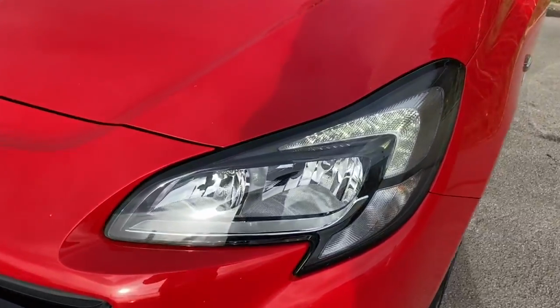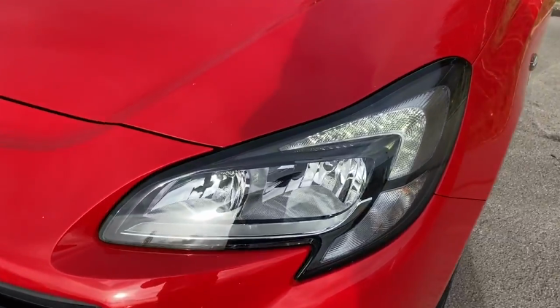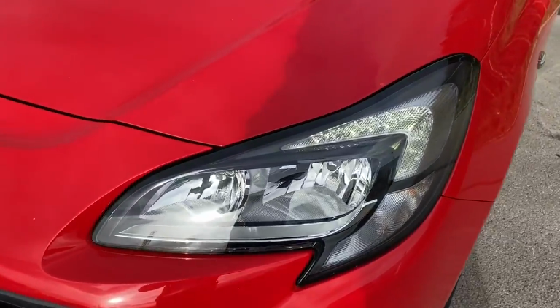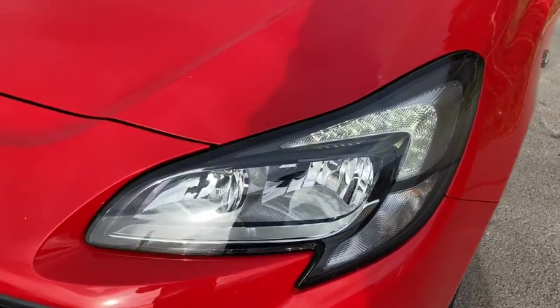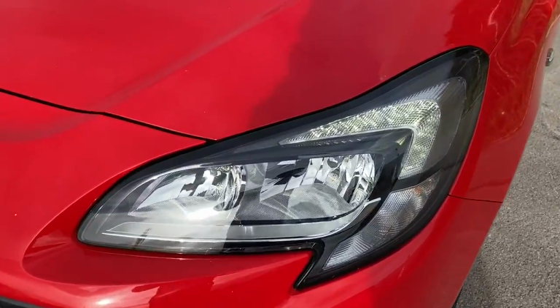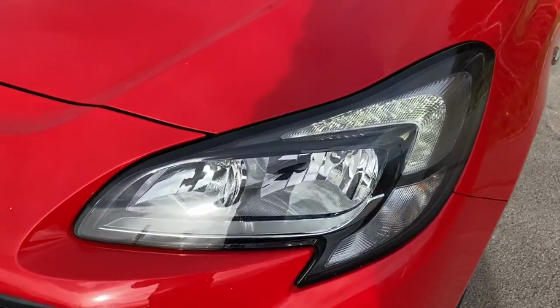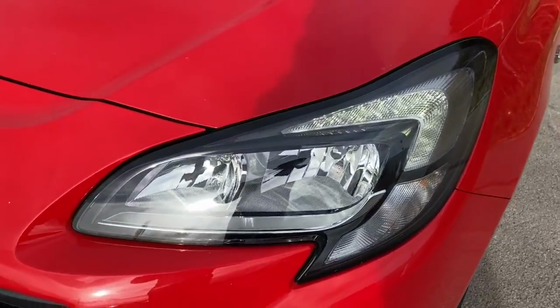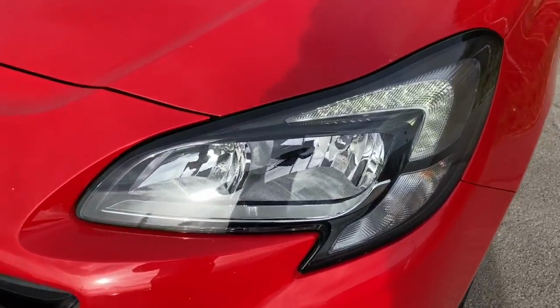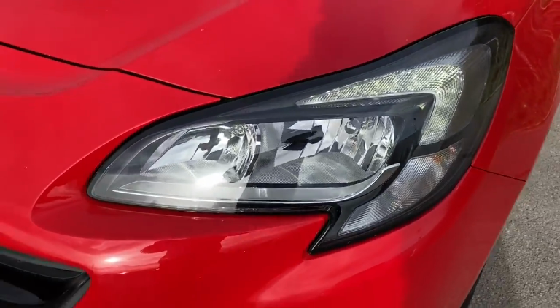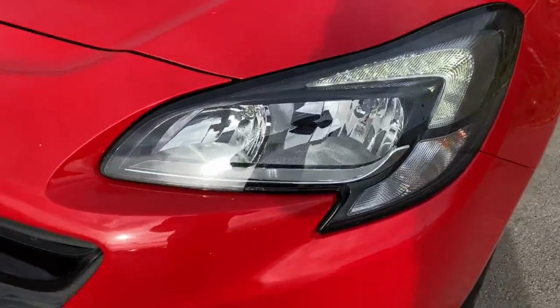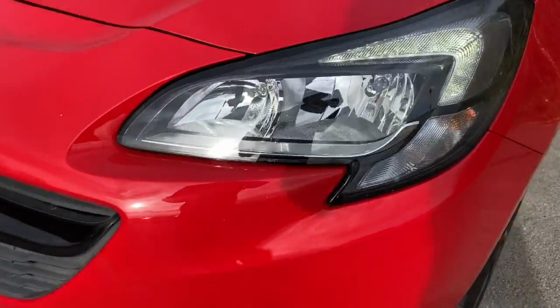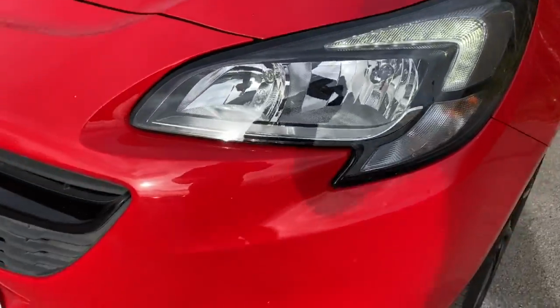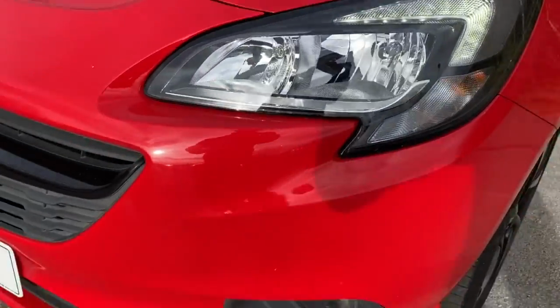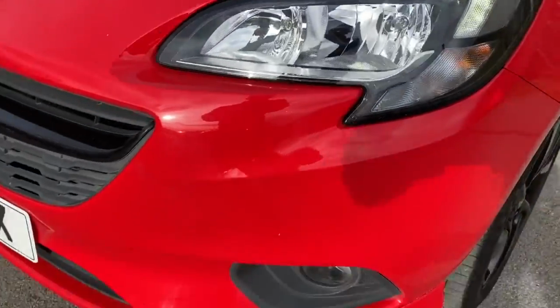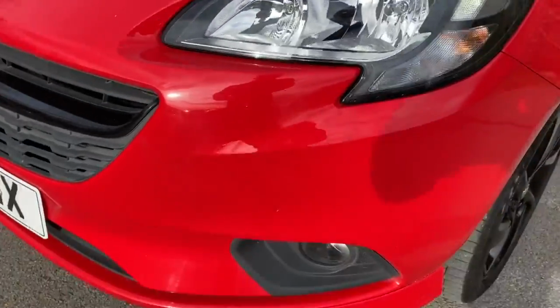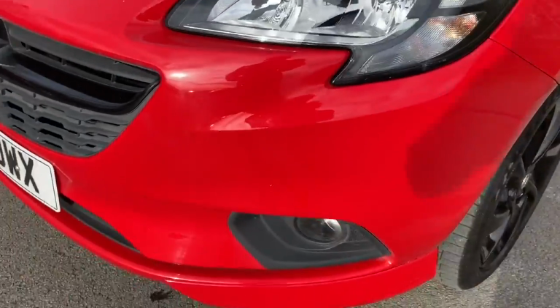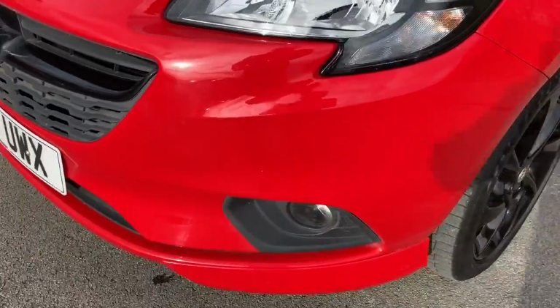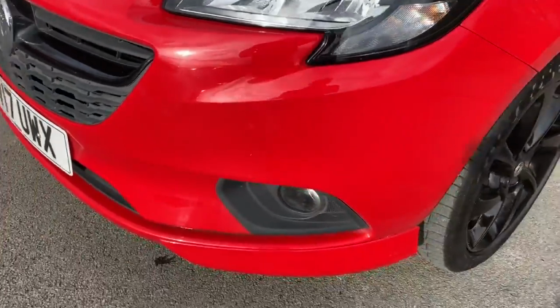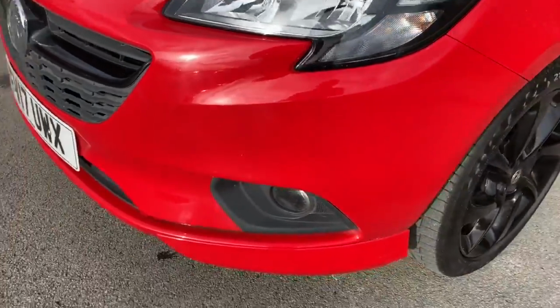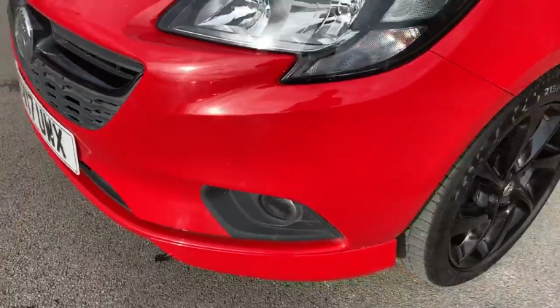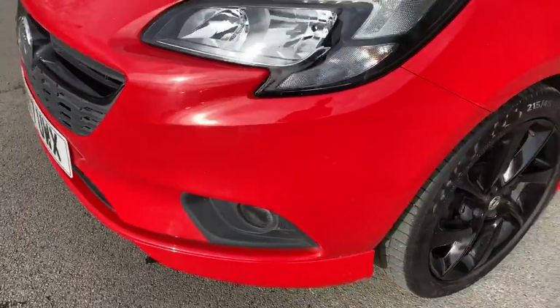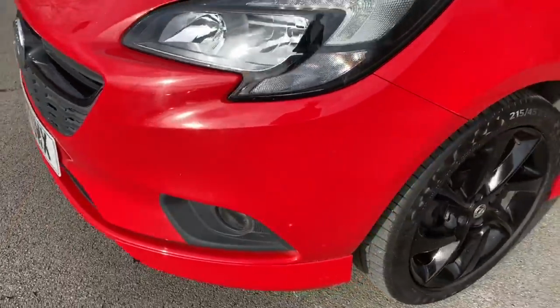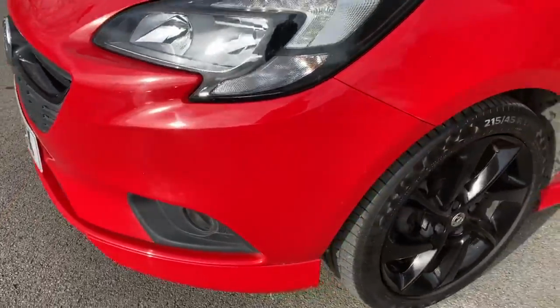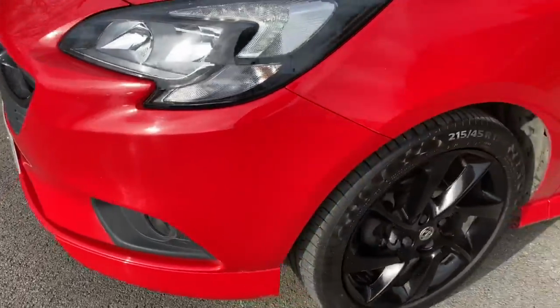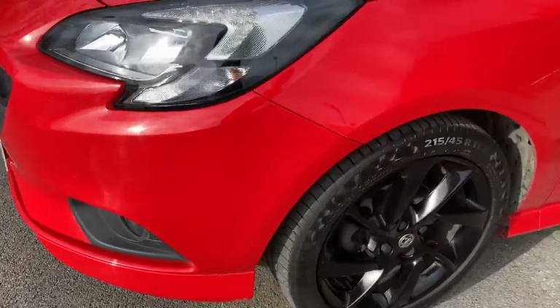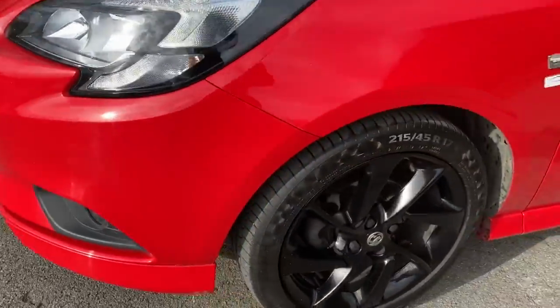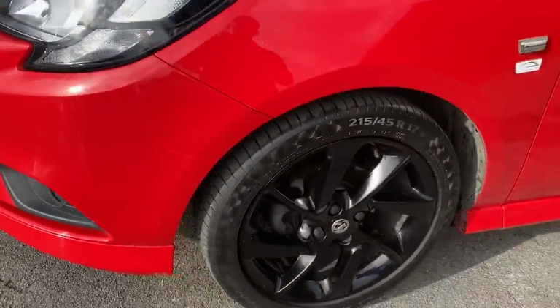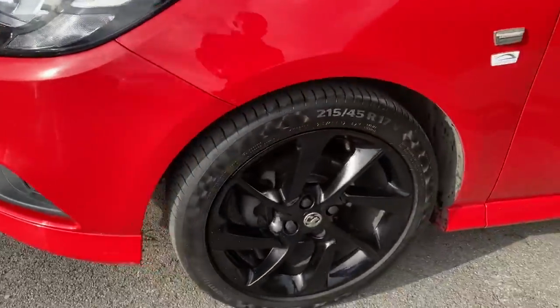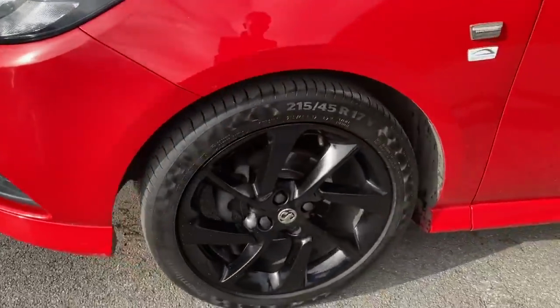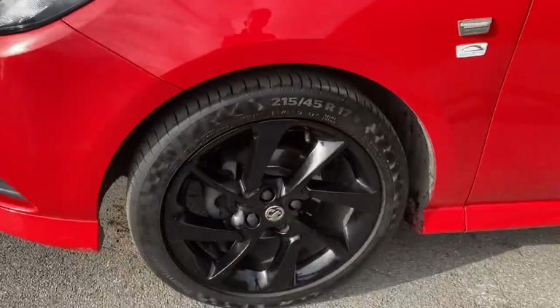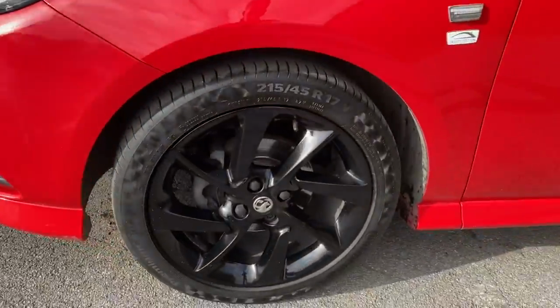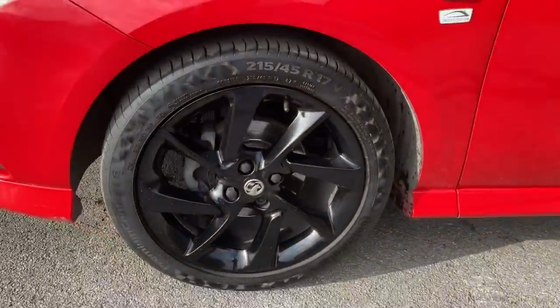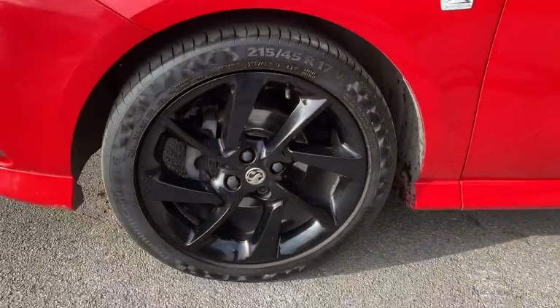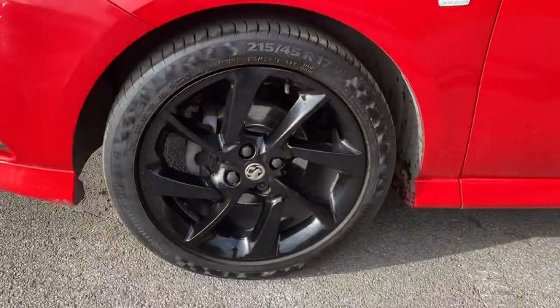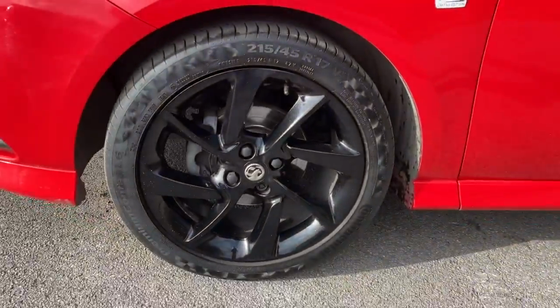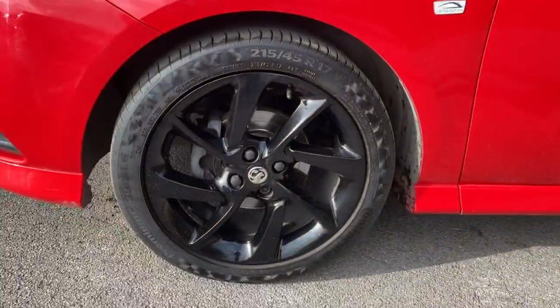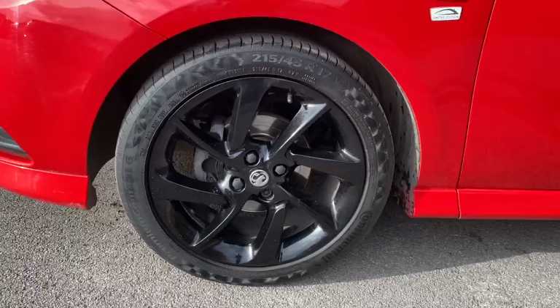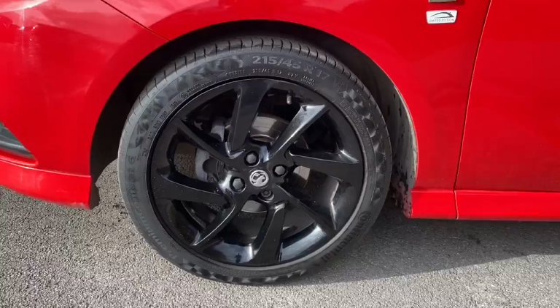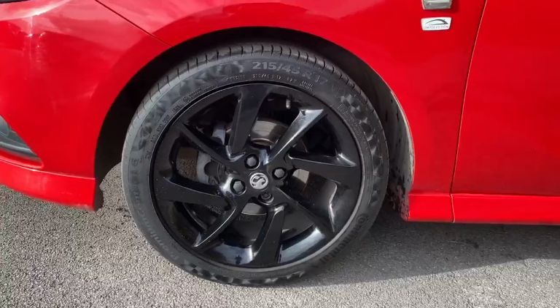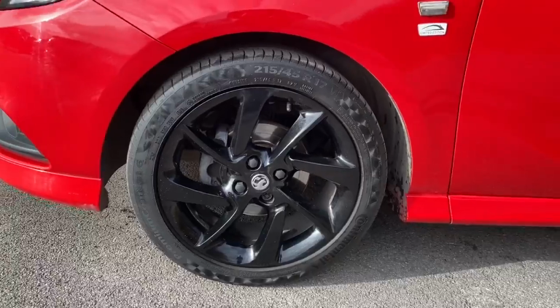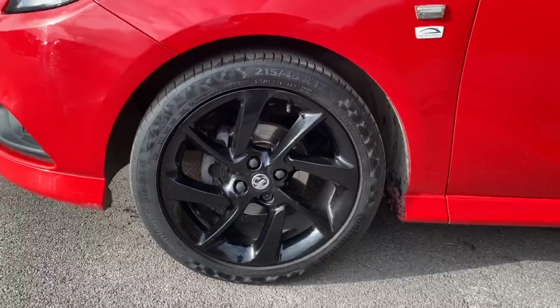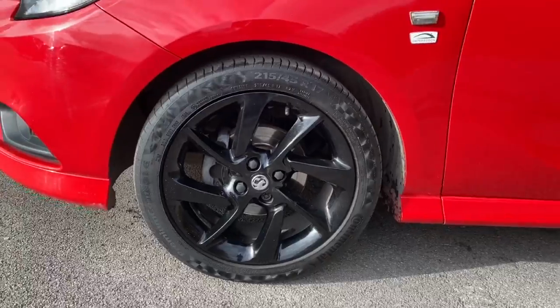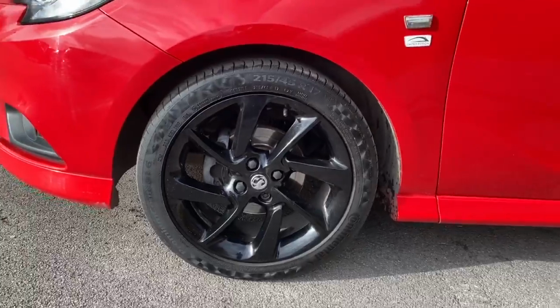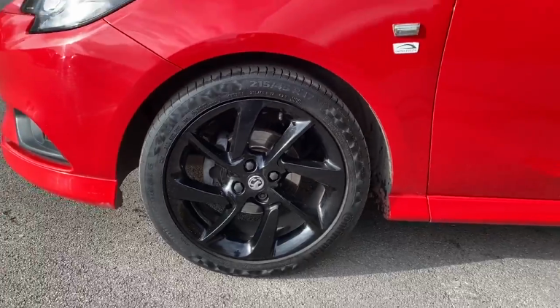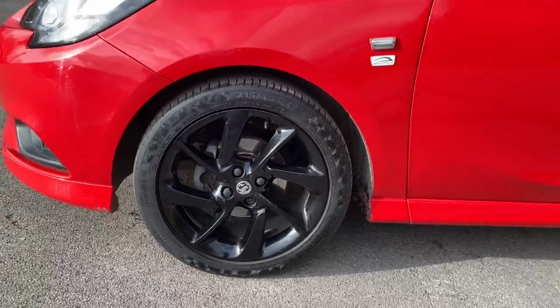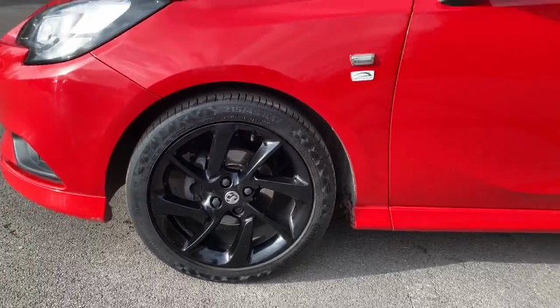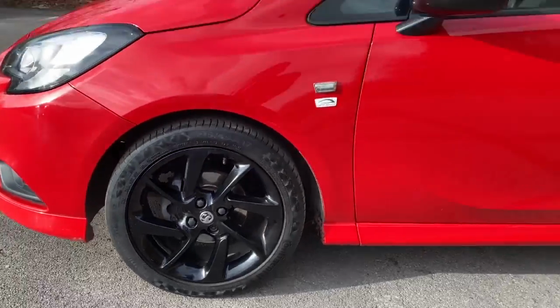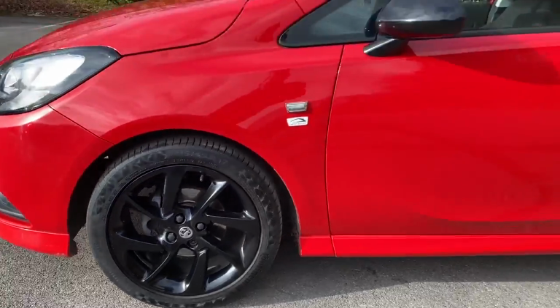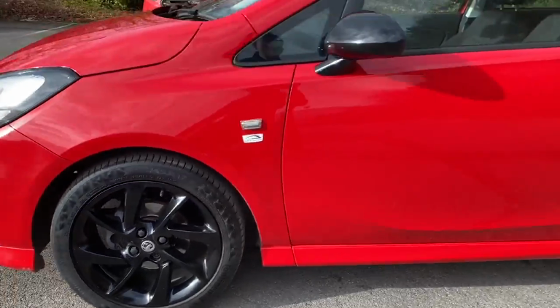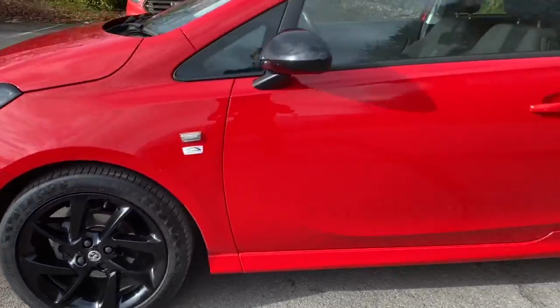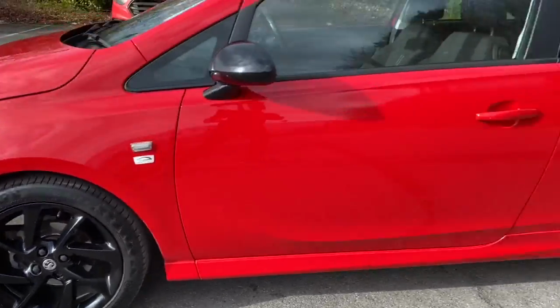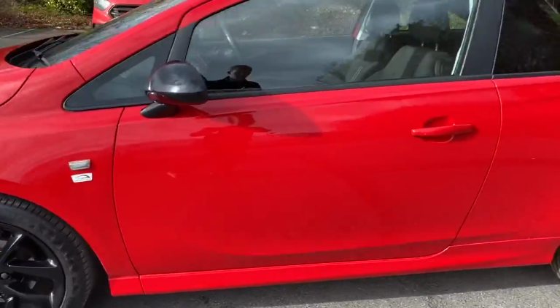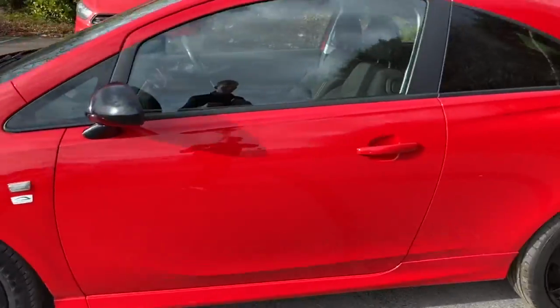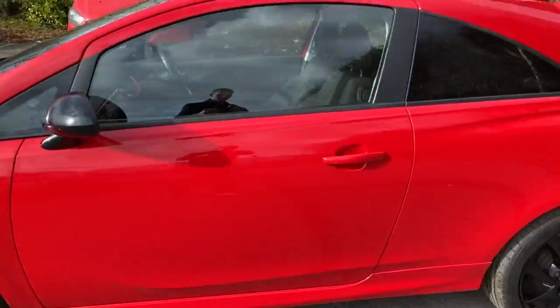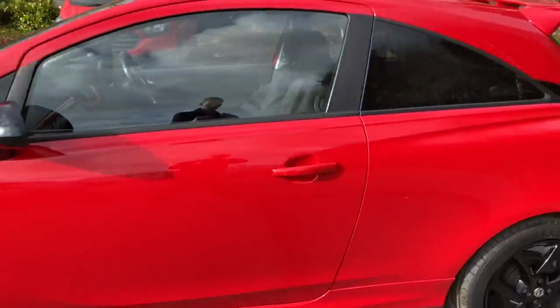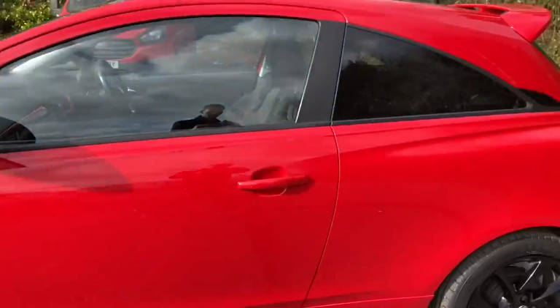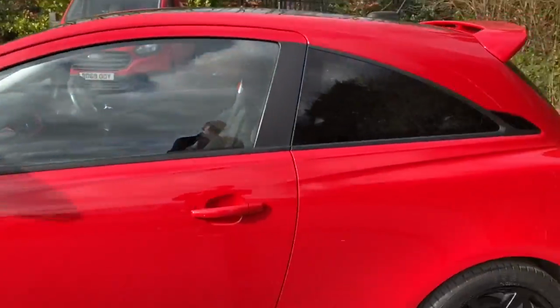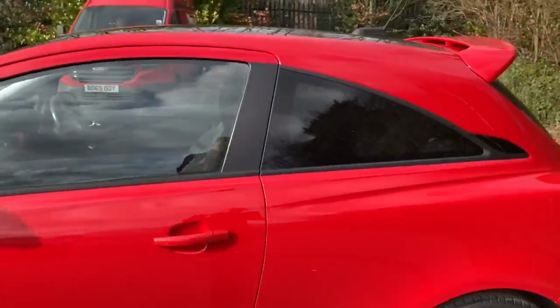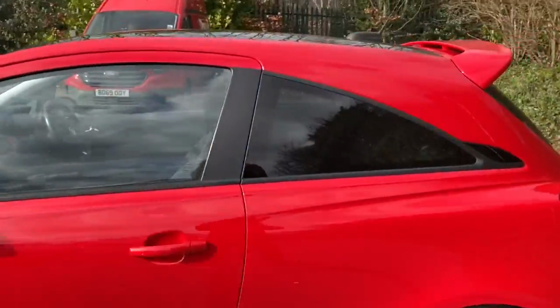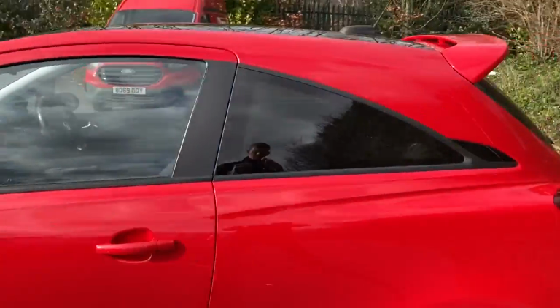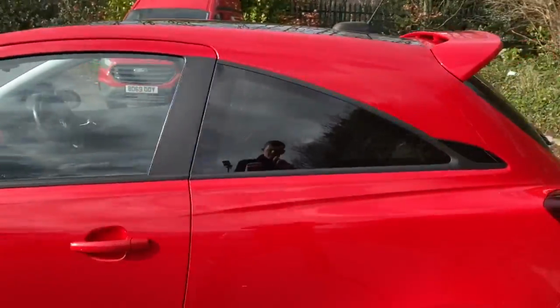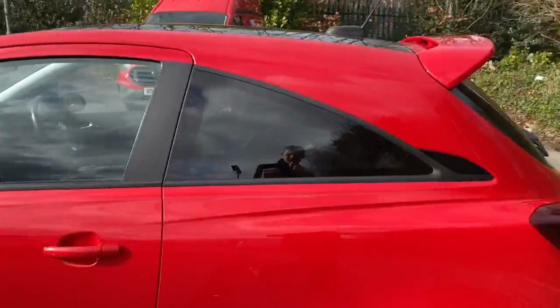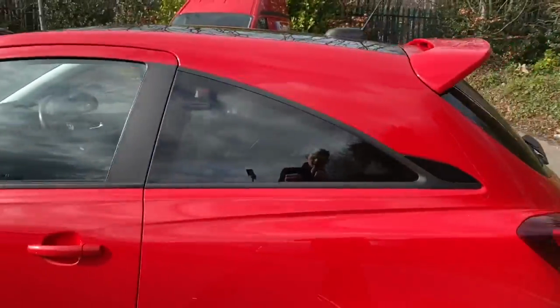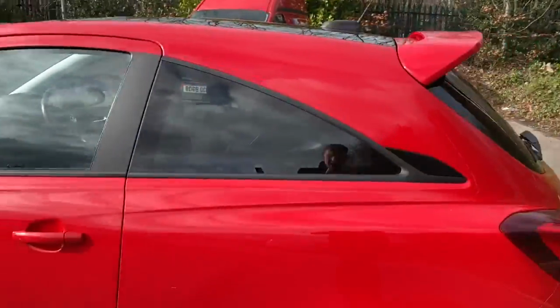It does come with daytime running lights and front fog lamps, 17 inch gloss black alloys, and privacy glass.